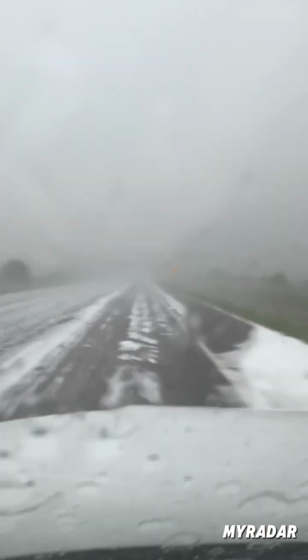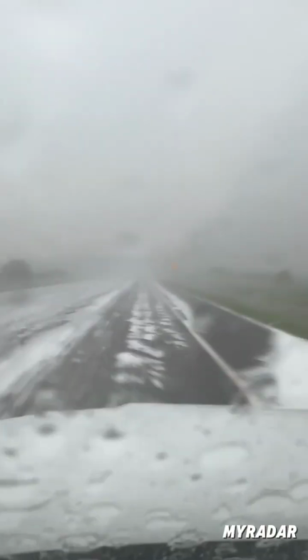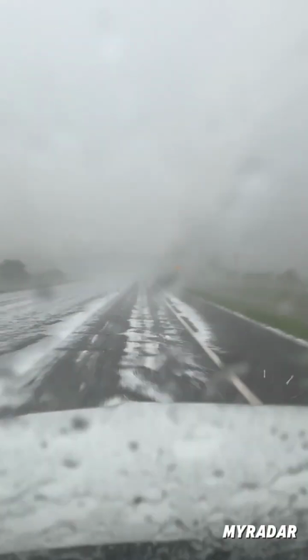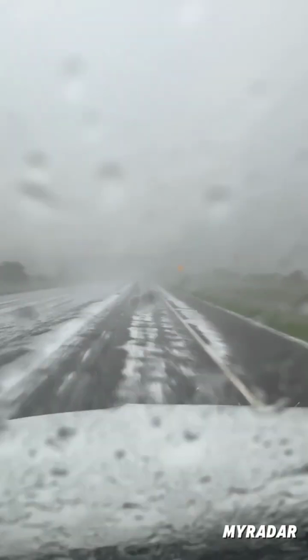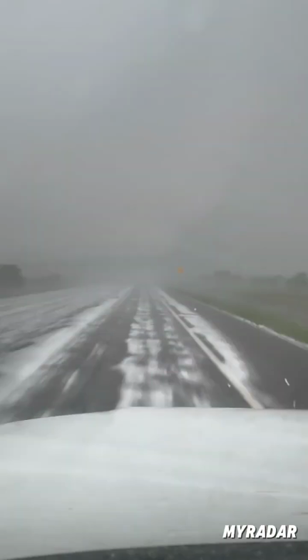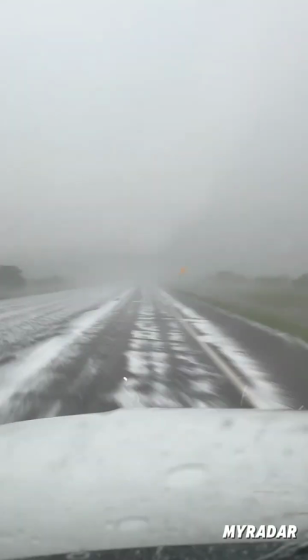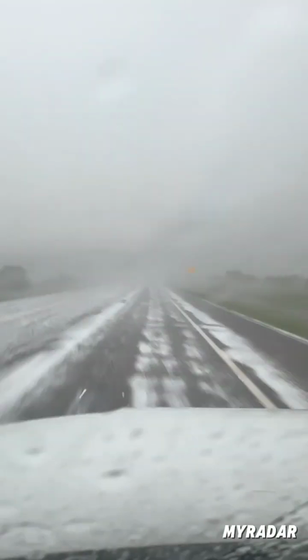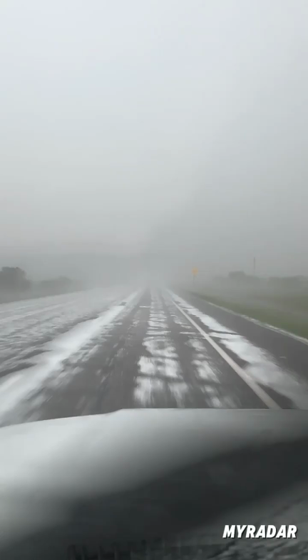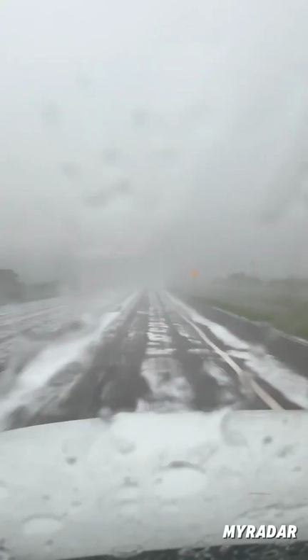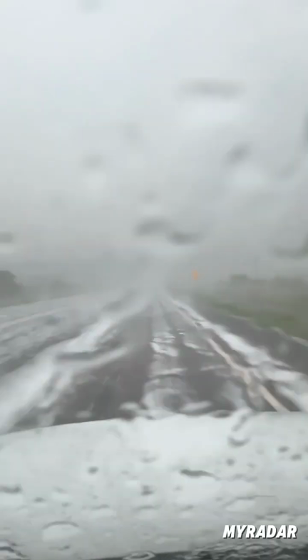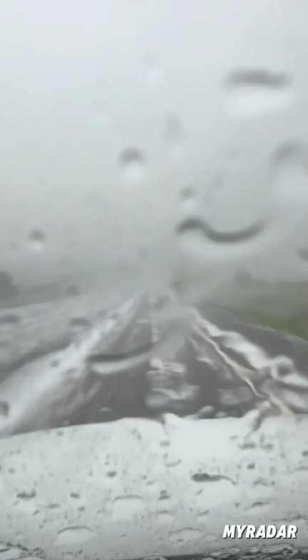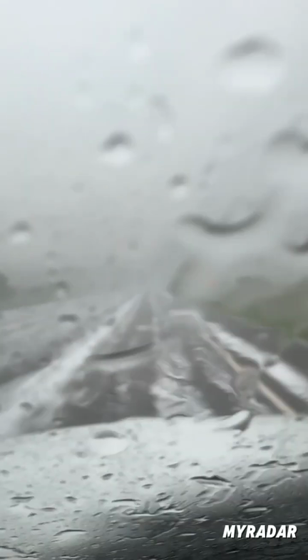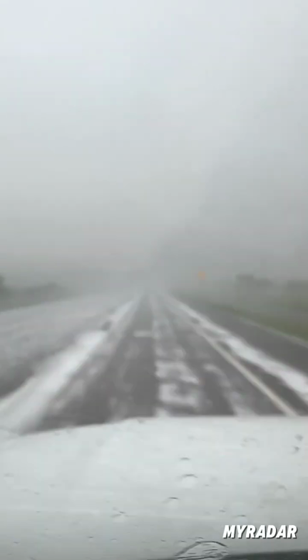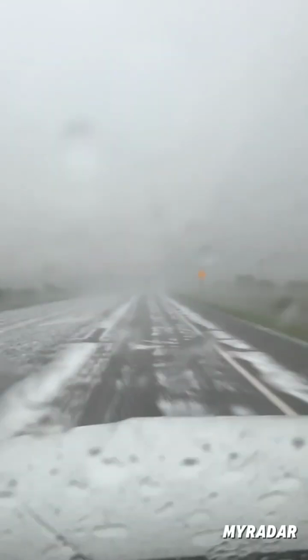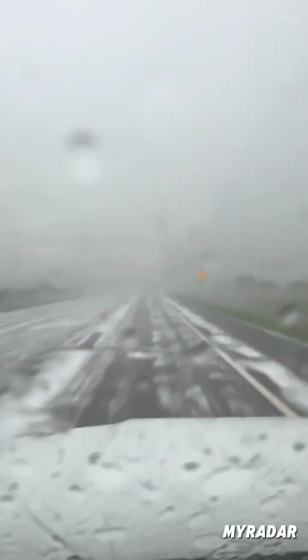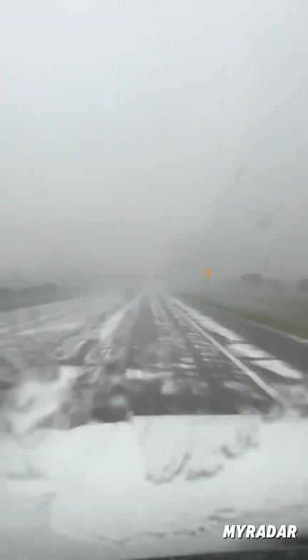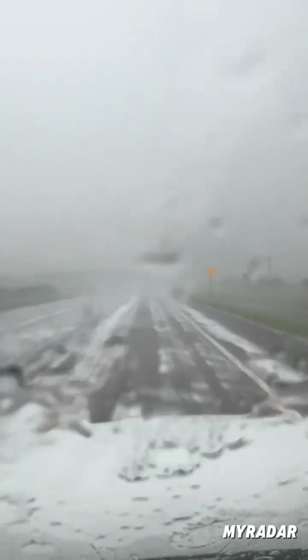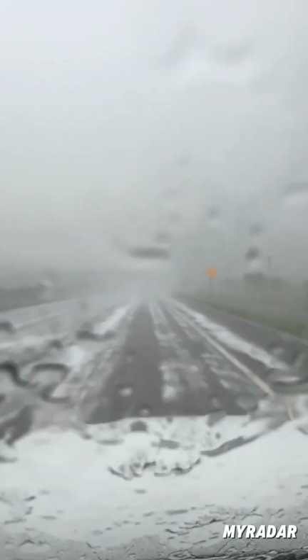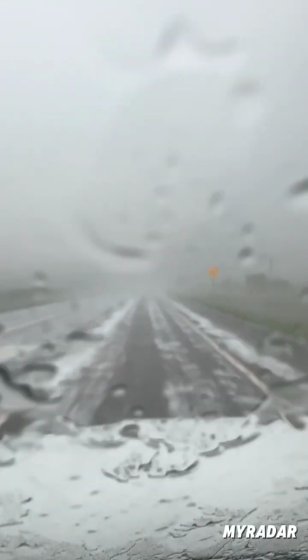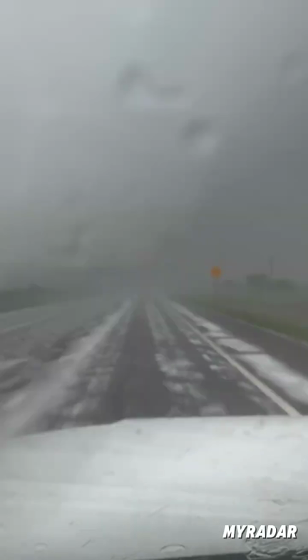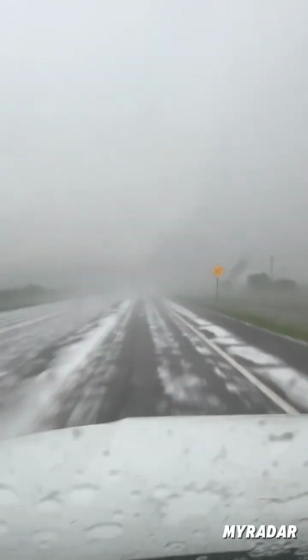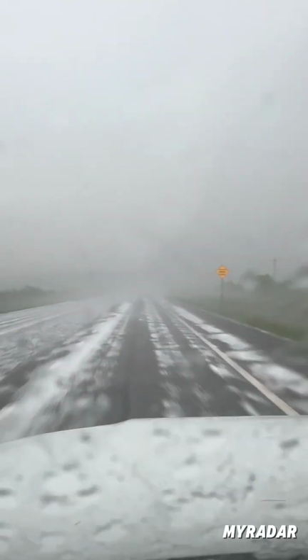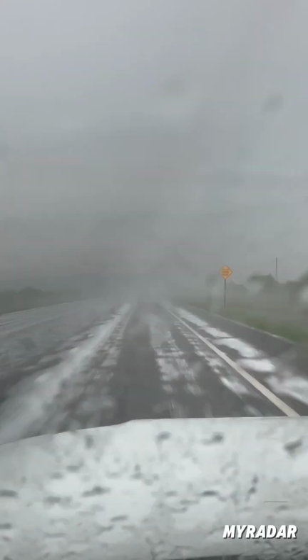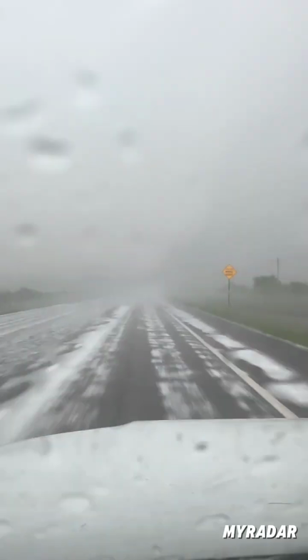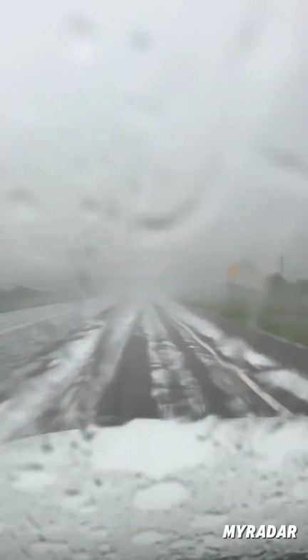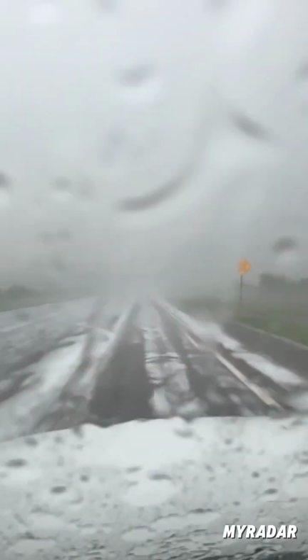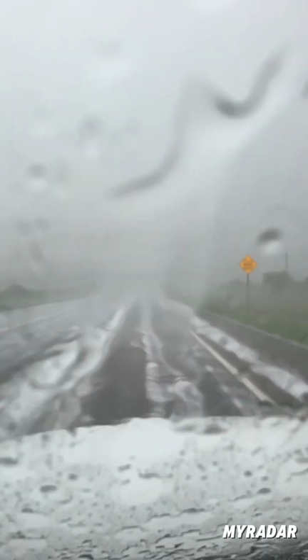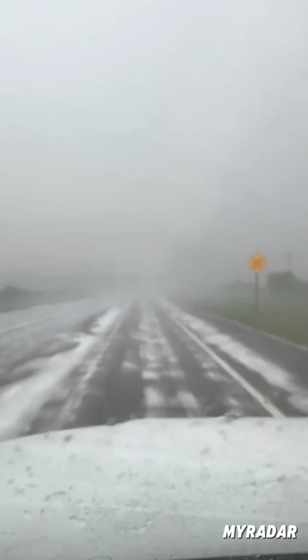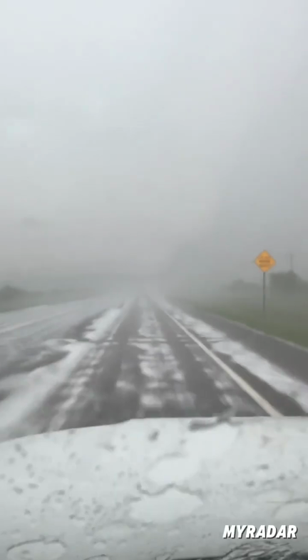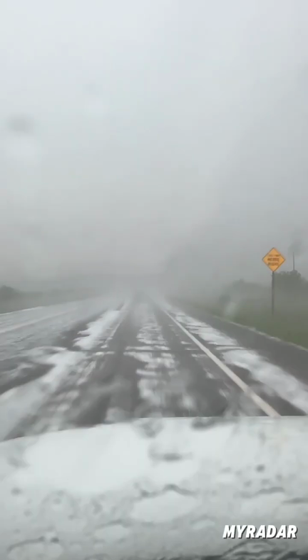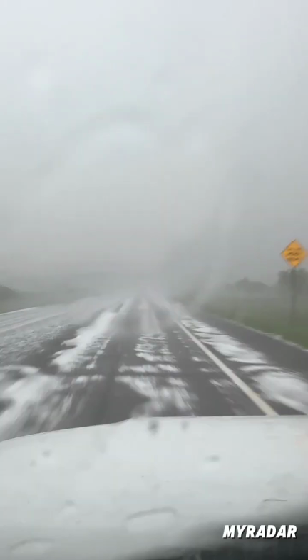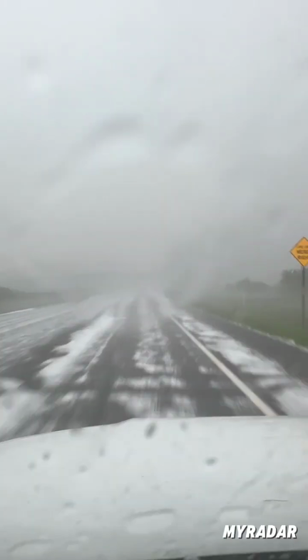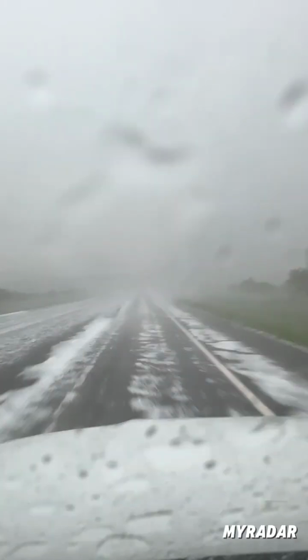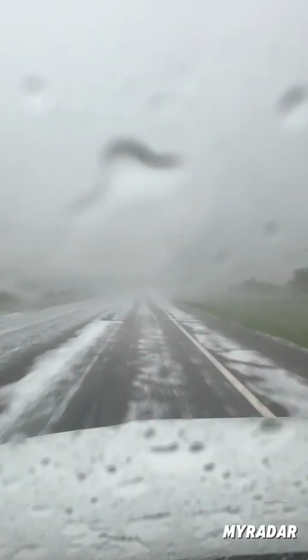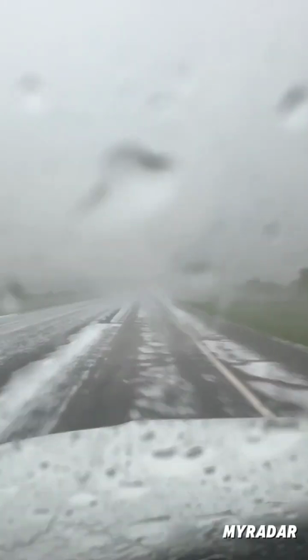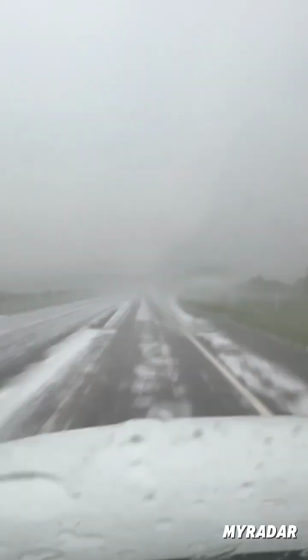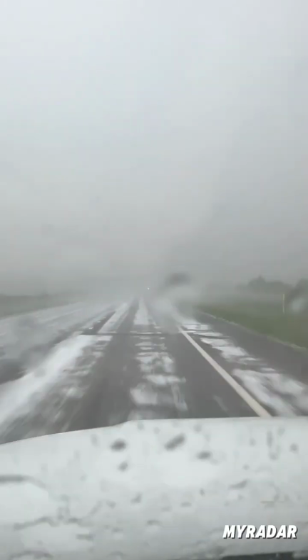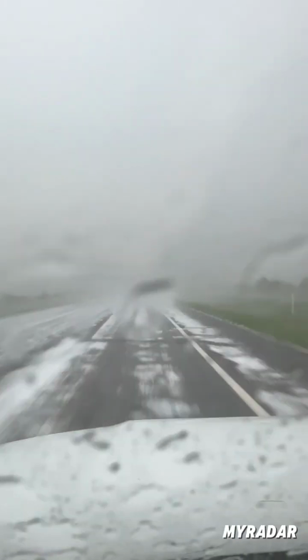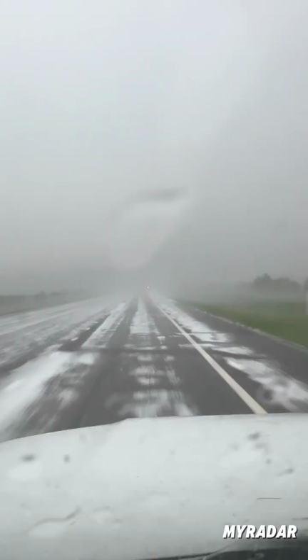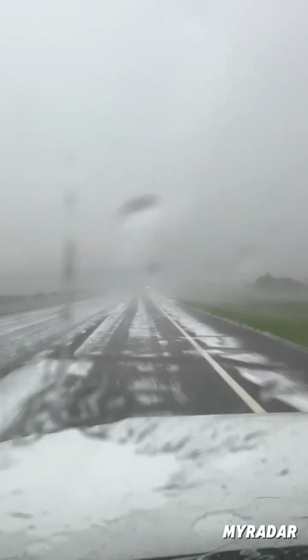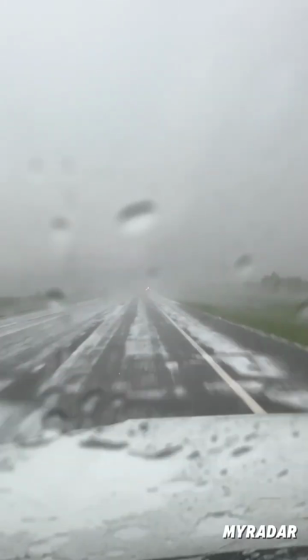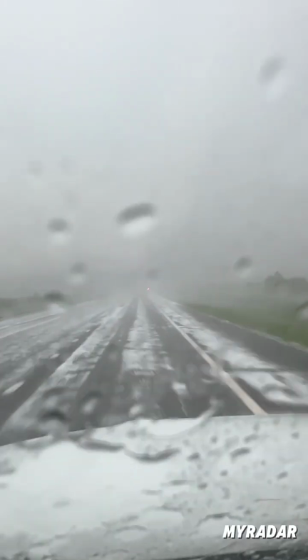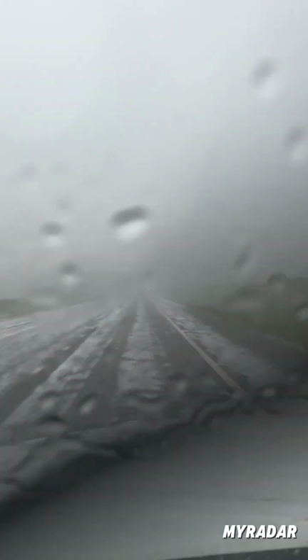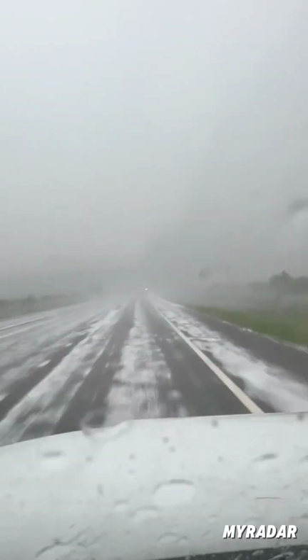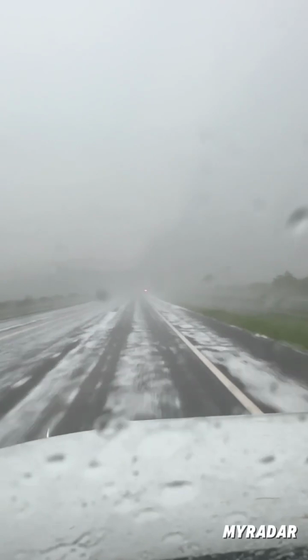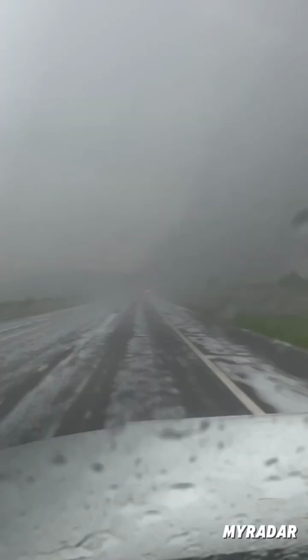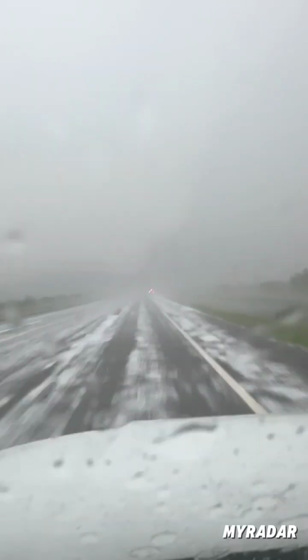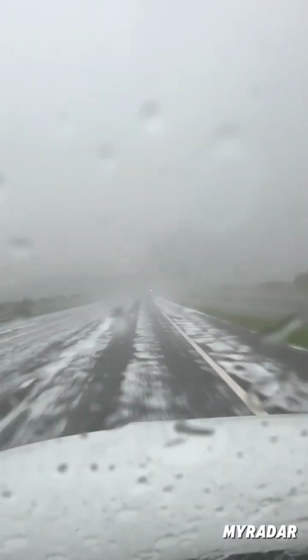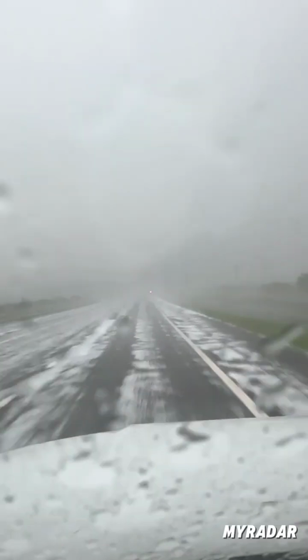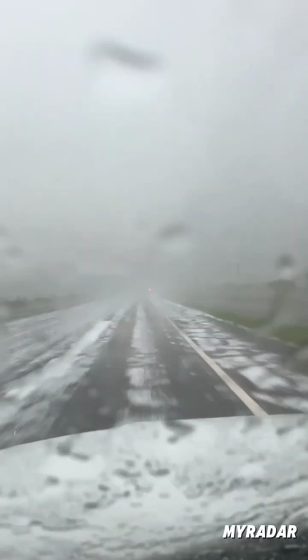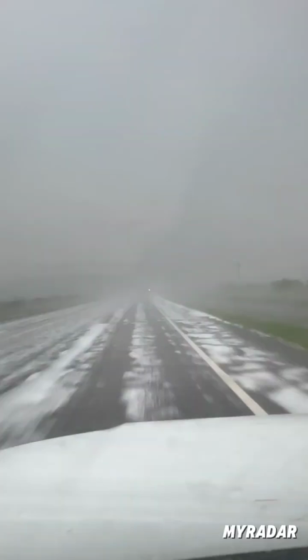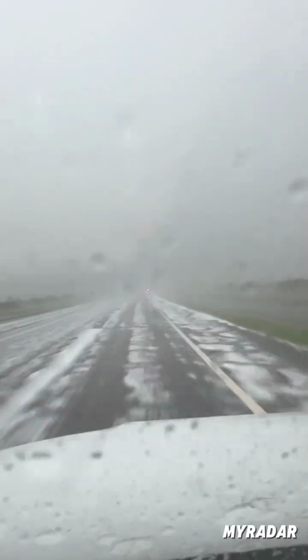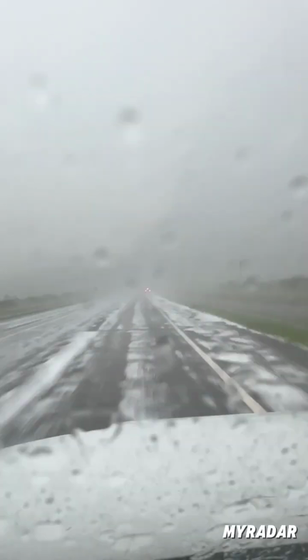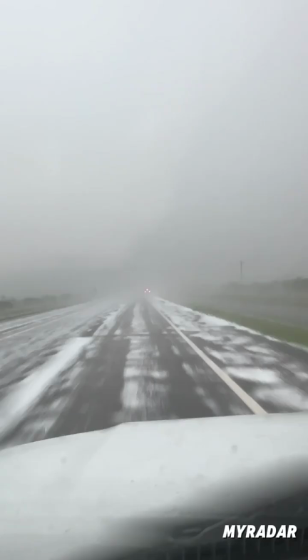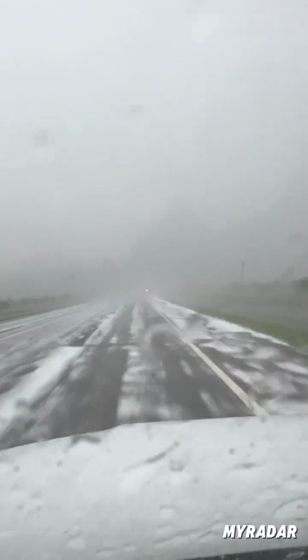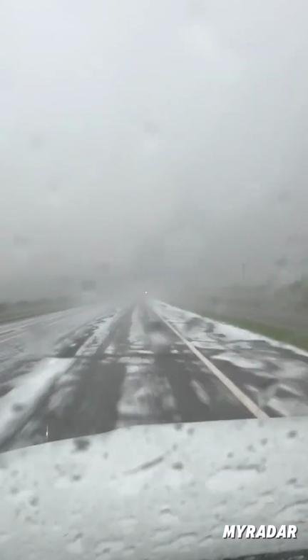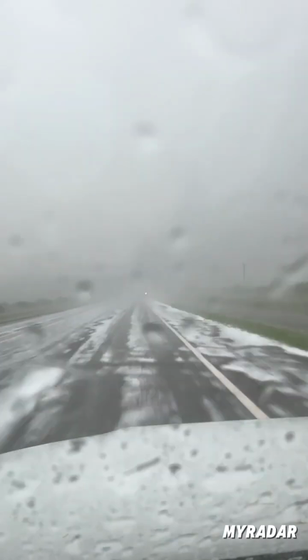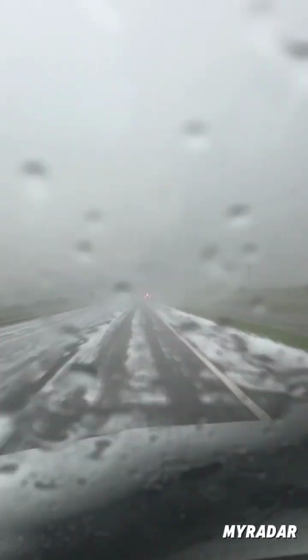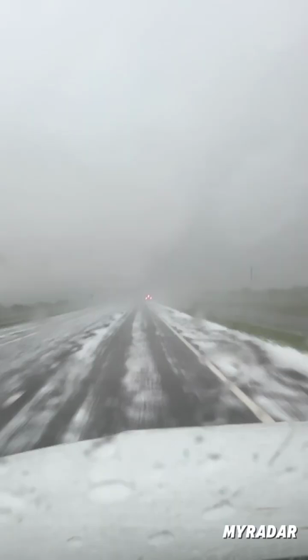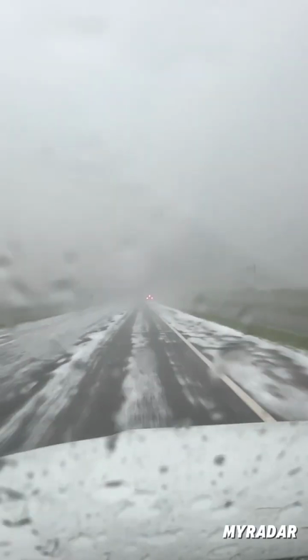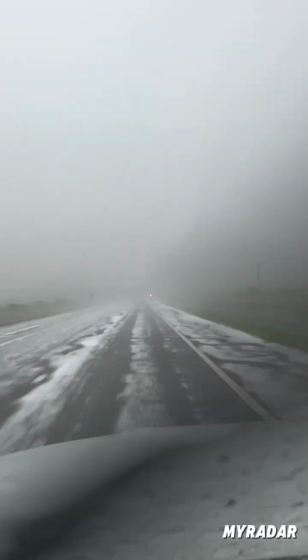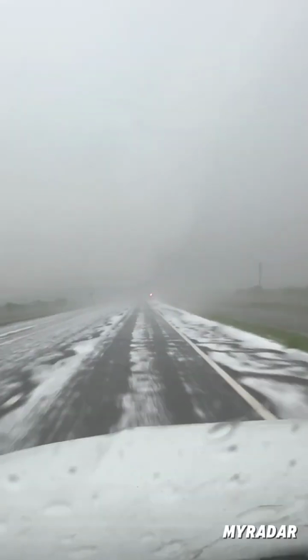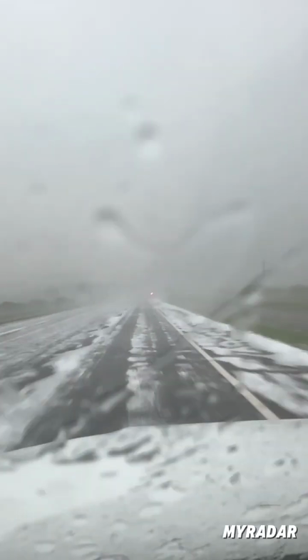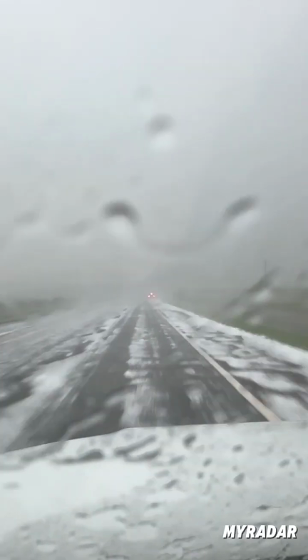Check this out — we're getting hail drips. It's reminiscent of driving in the wintertime. Some of the hail drips are like six inches deep on the side of the road.